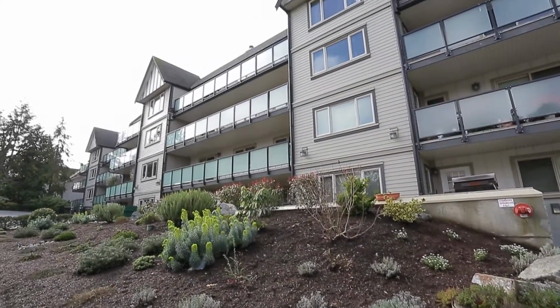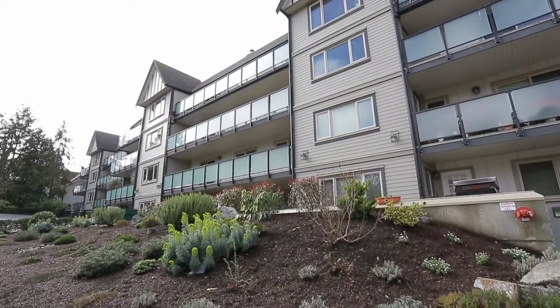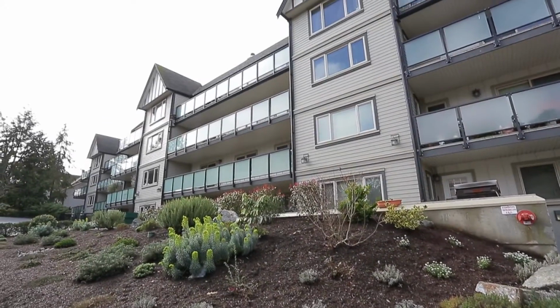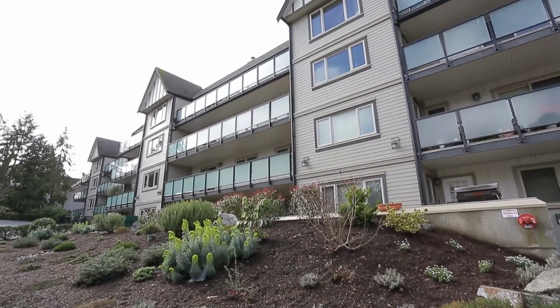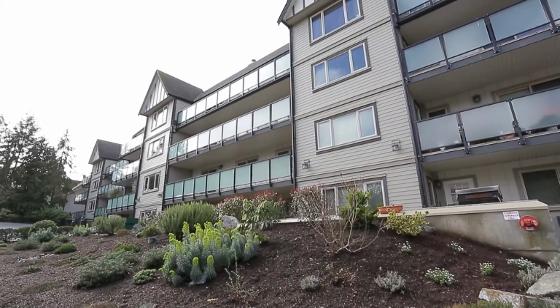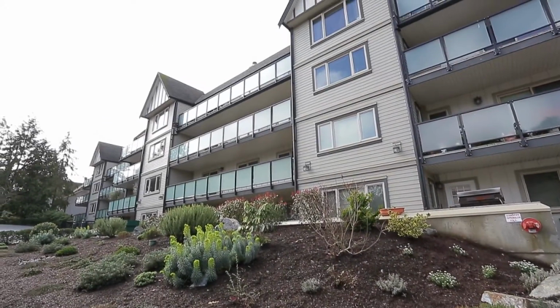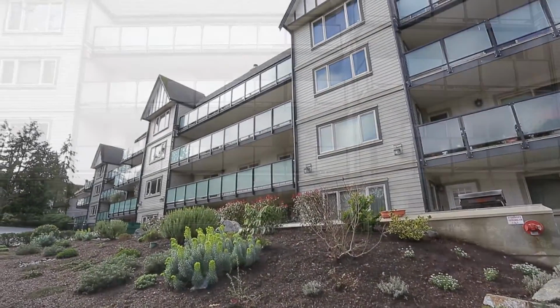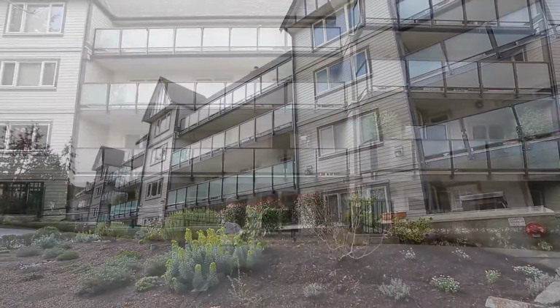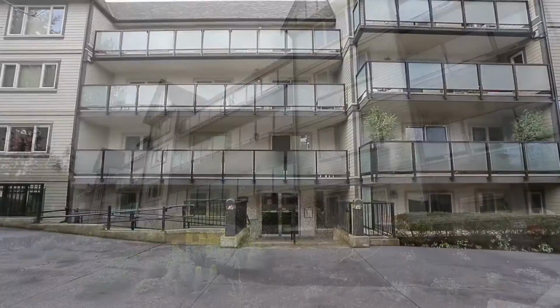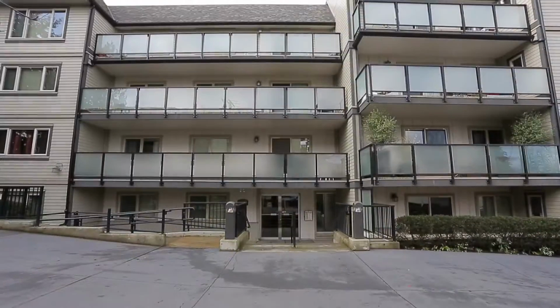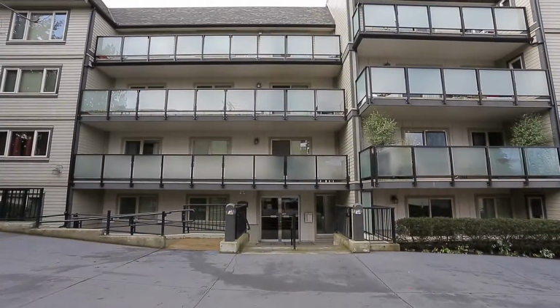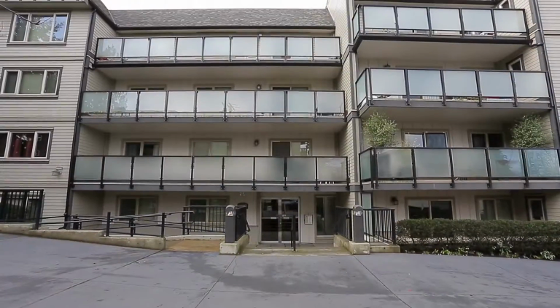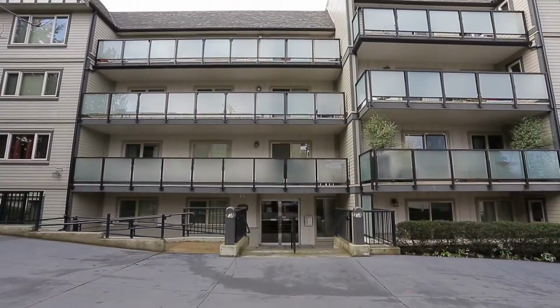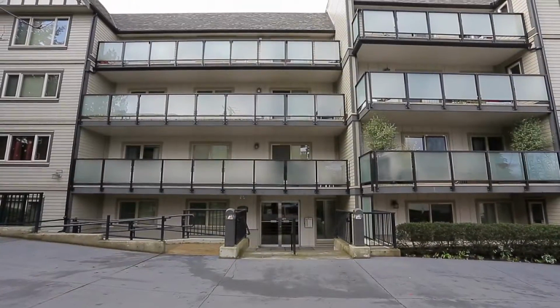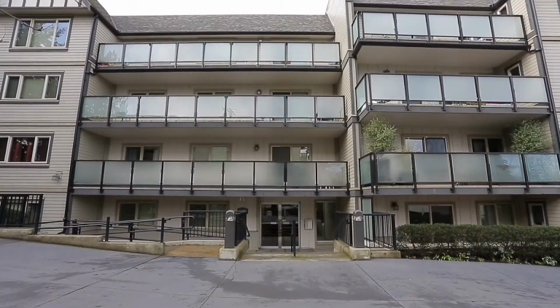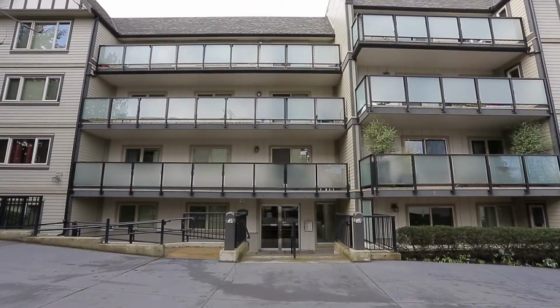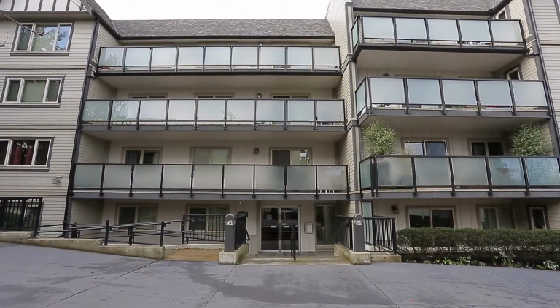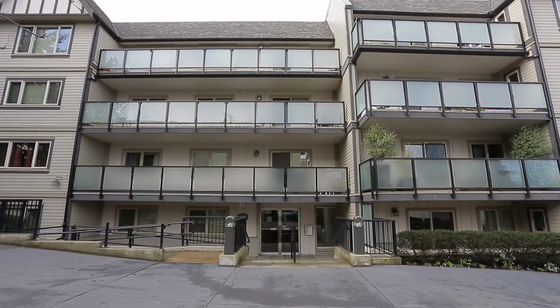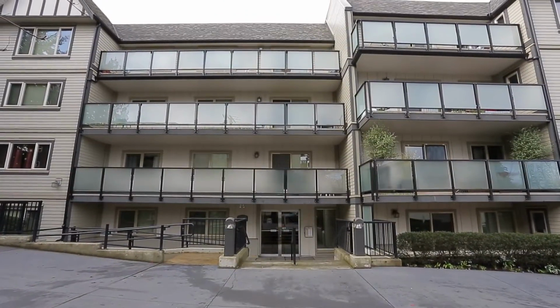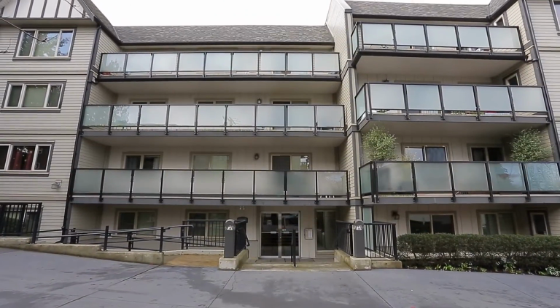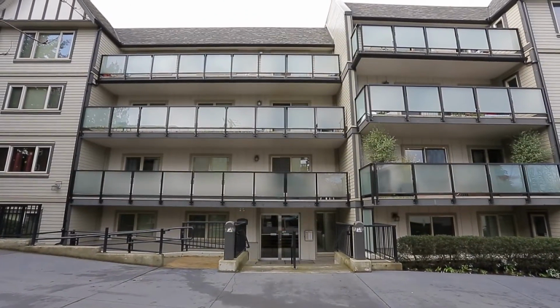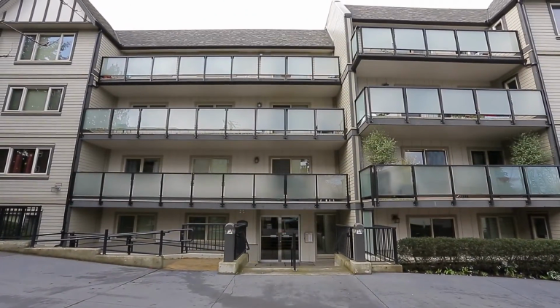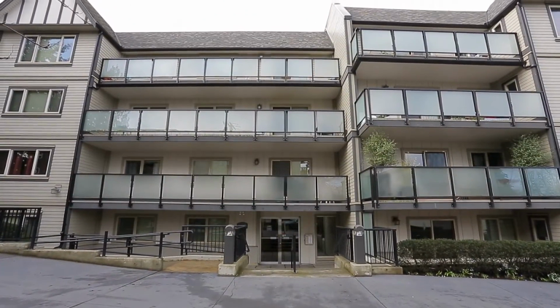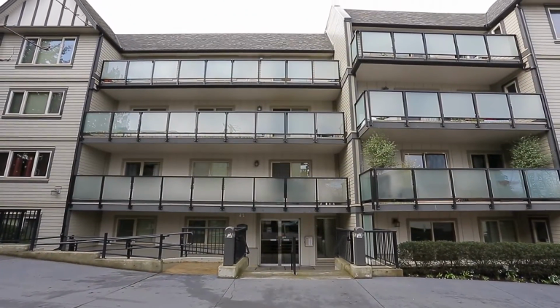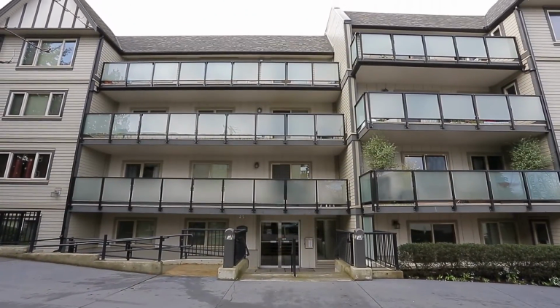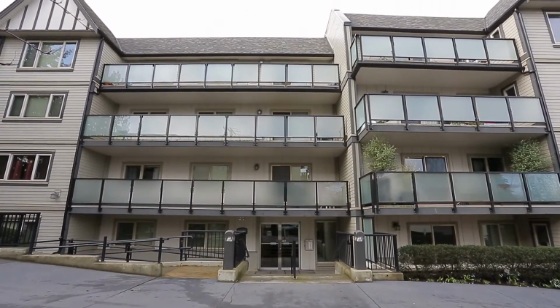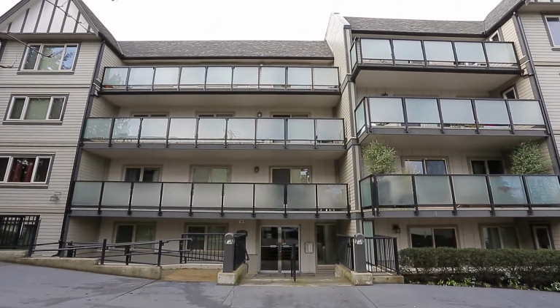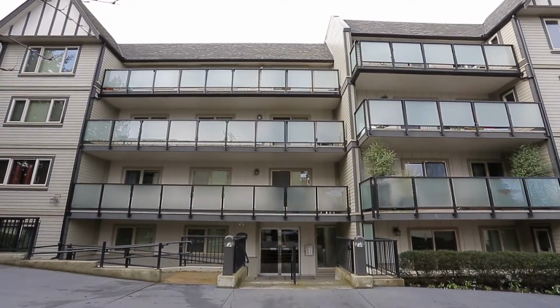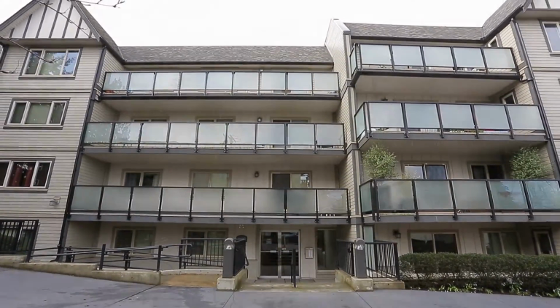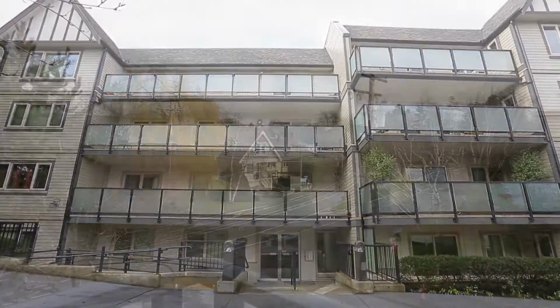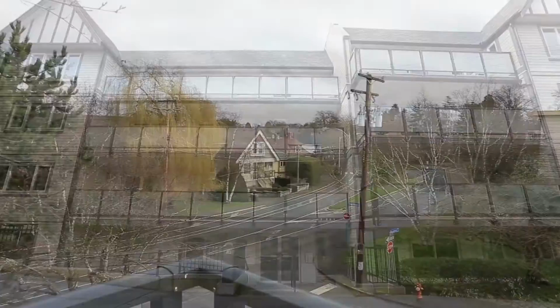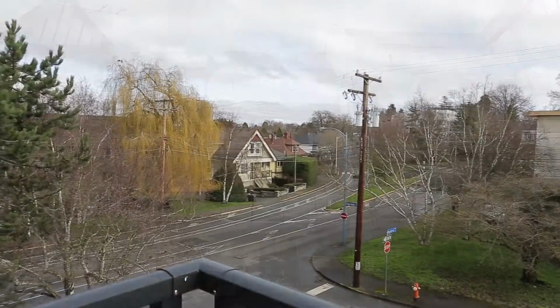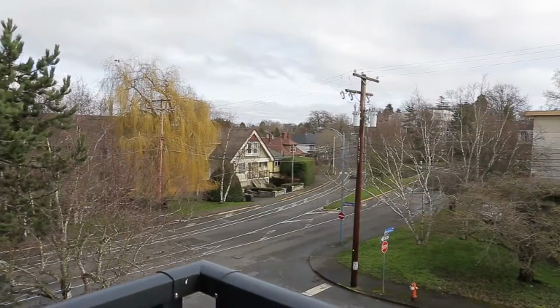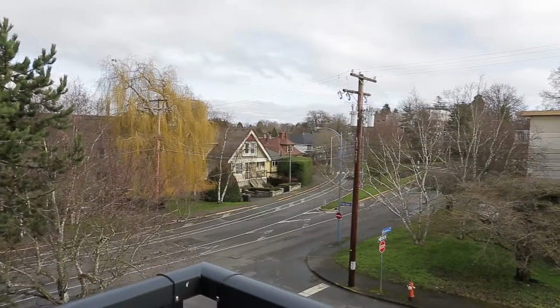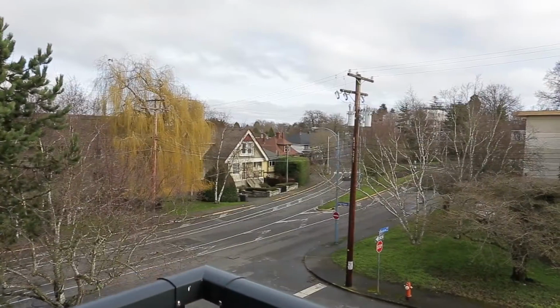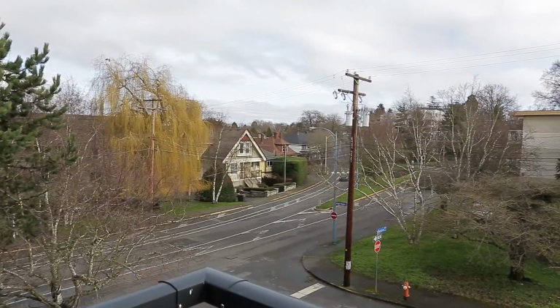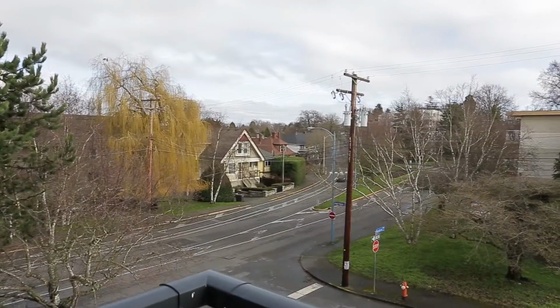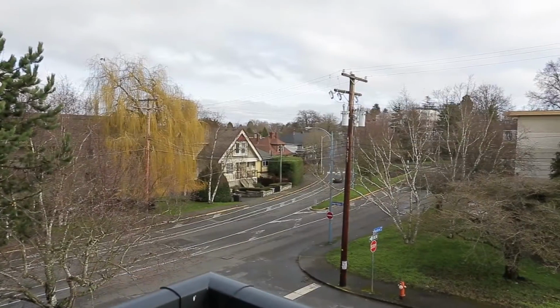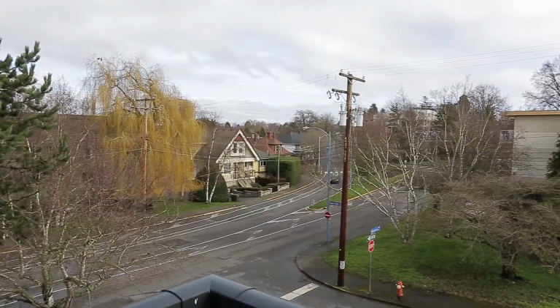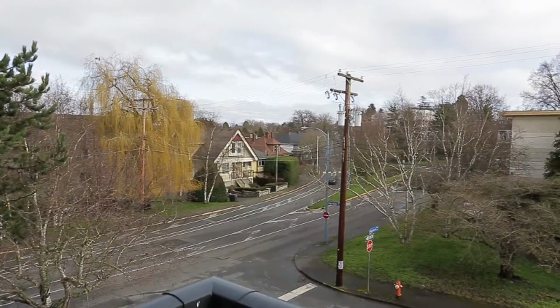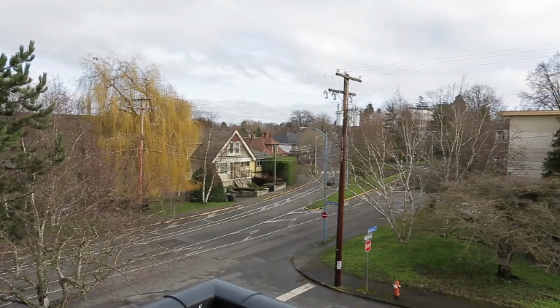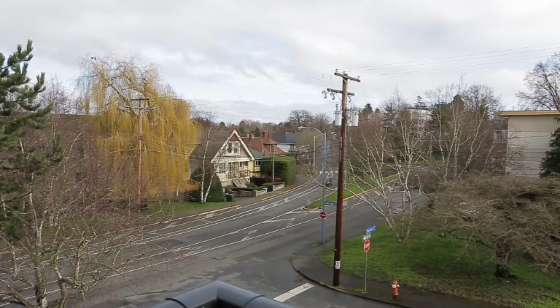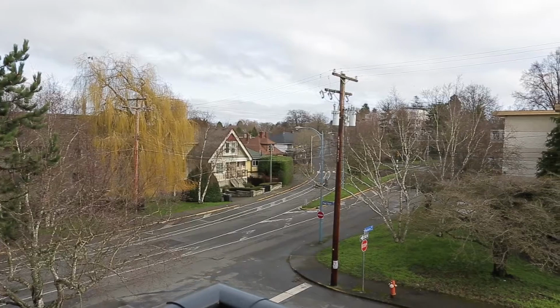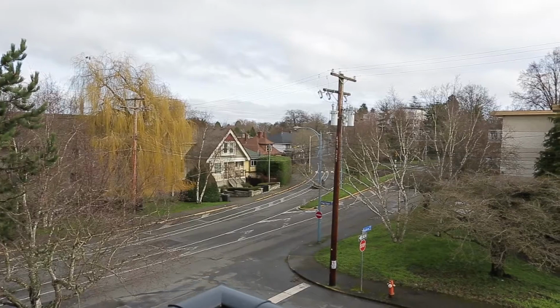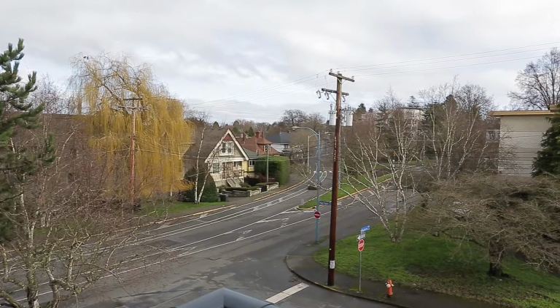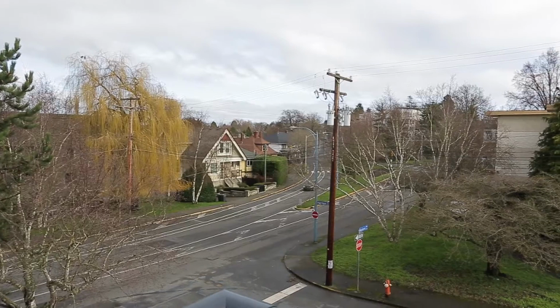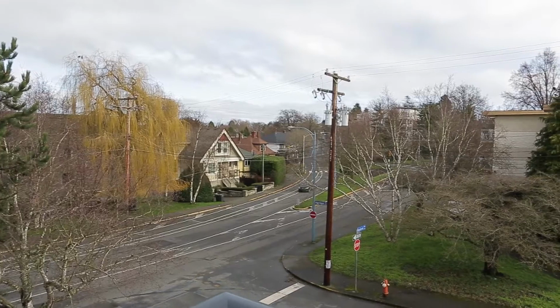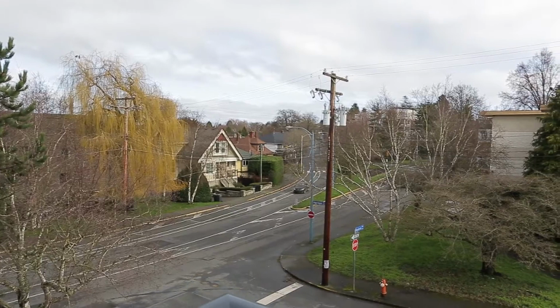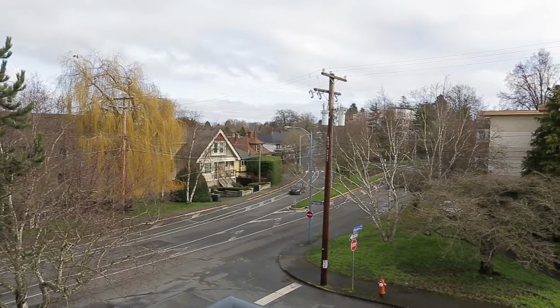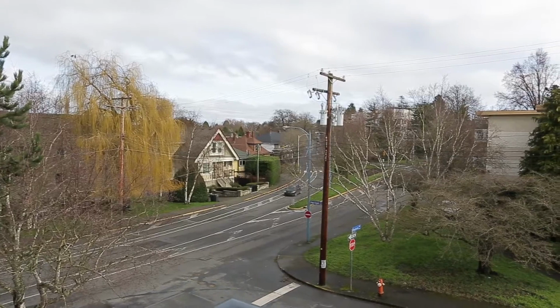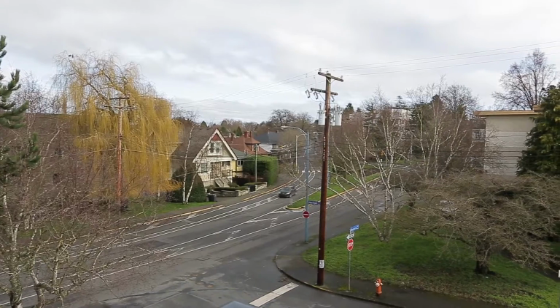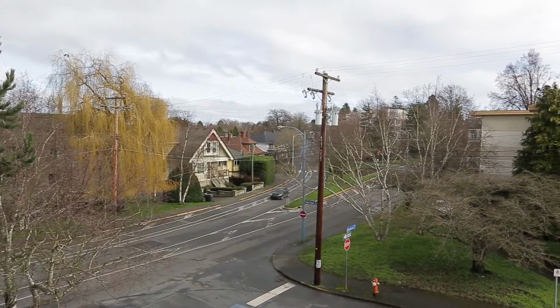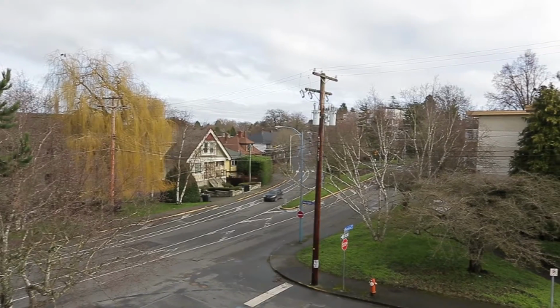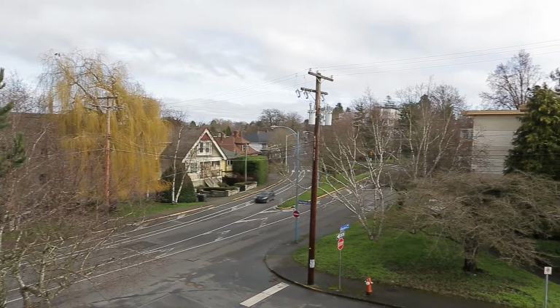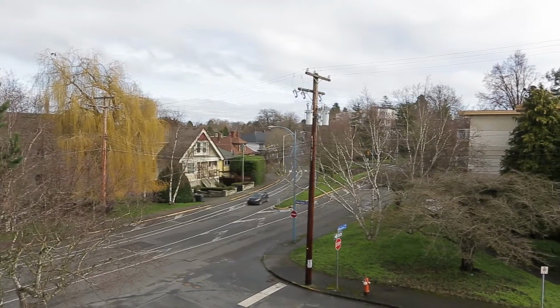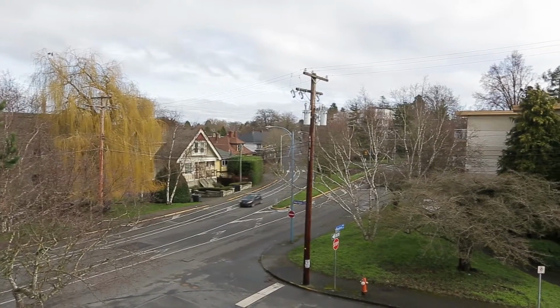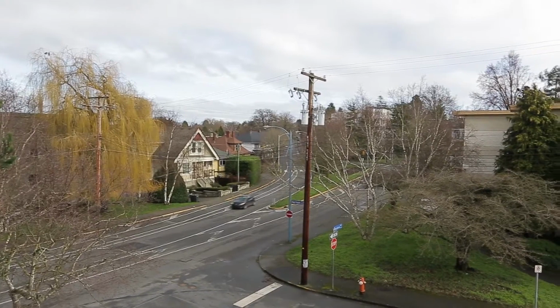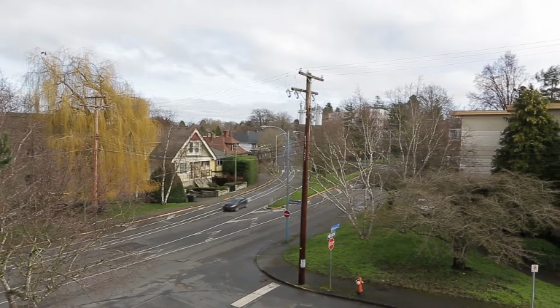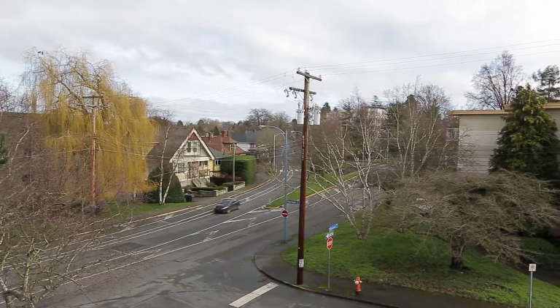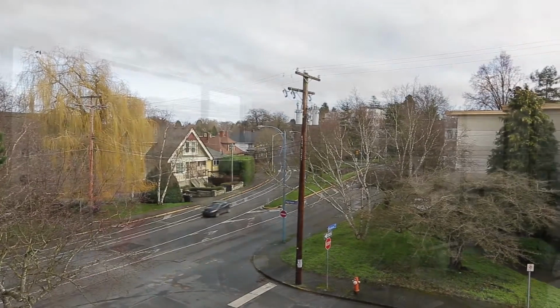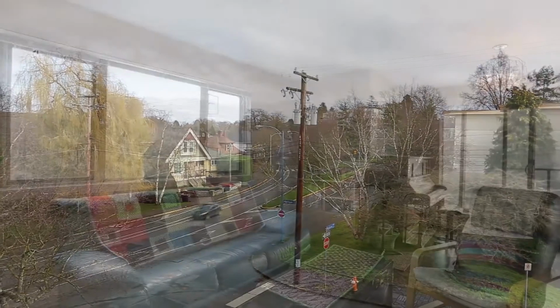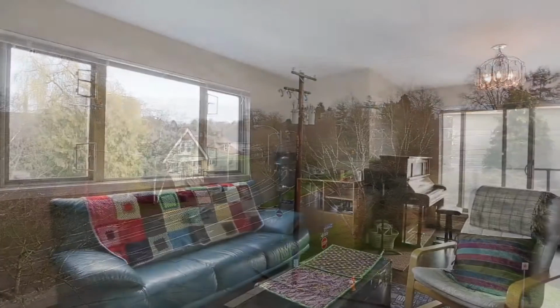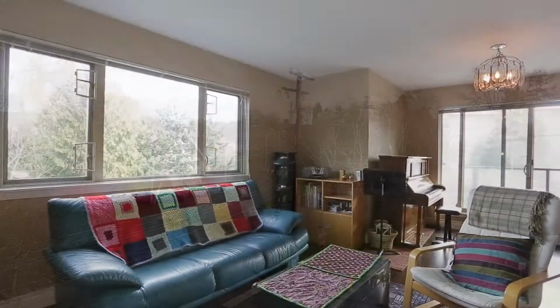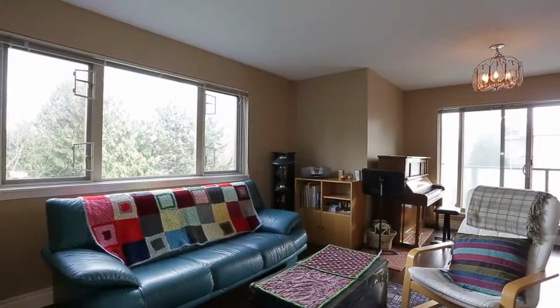Welcome to 307-1436 Harrison Street on the edge of beautiful downtown Victoria, British Columbia.